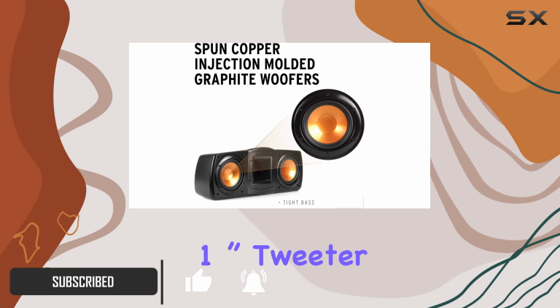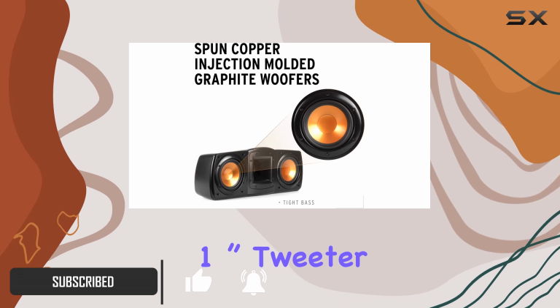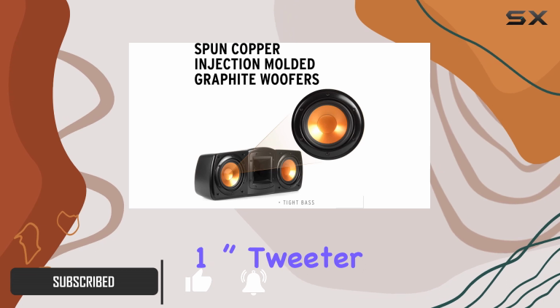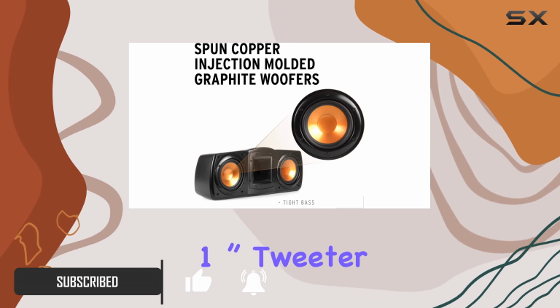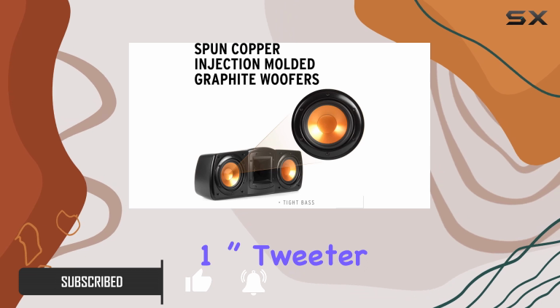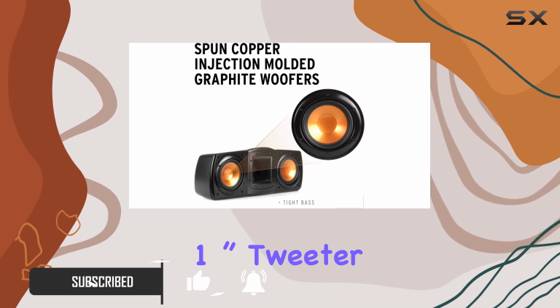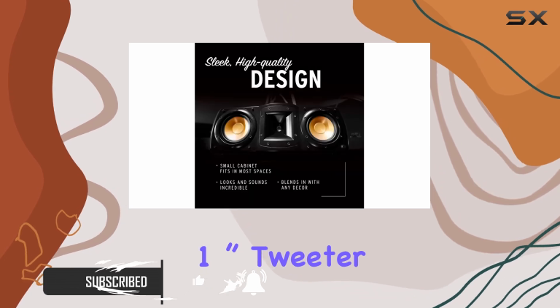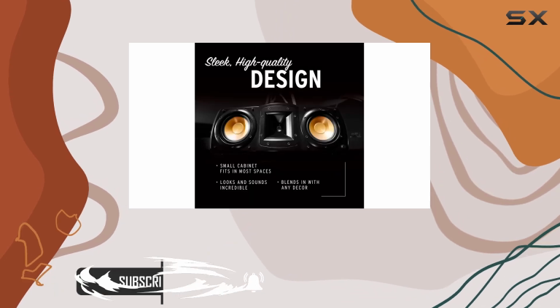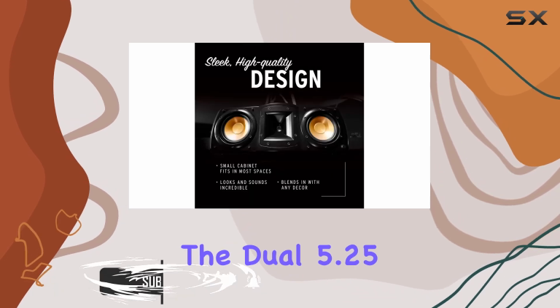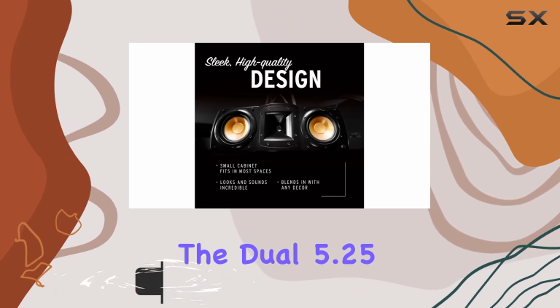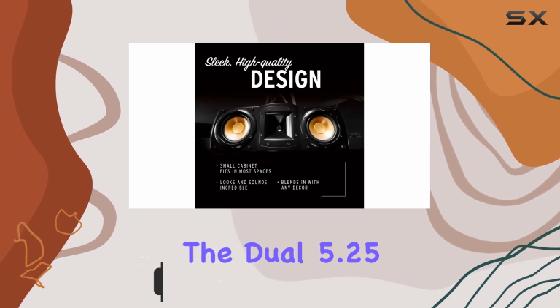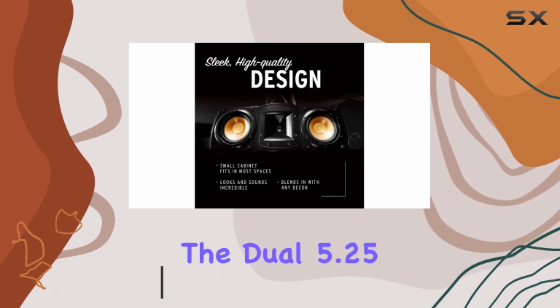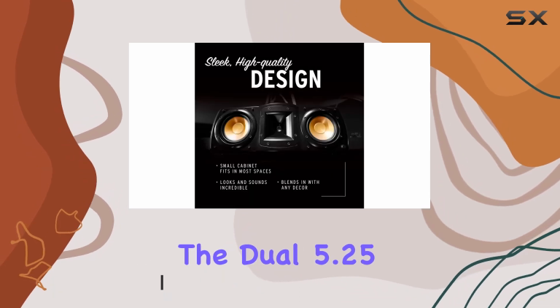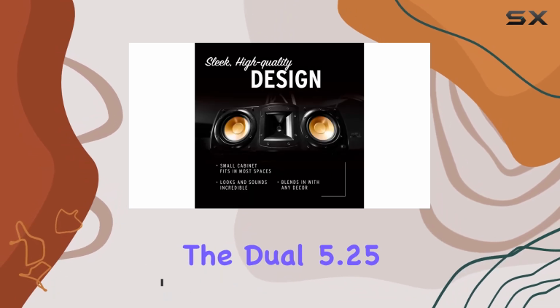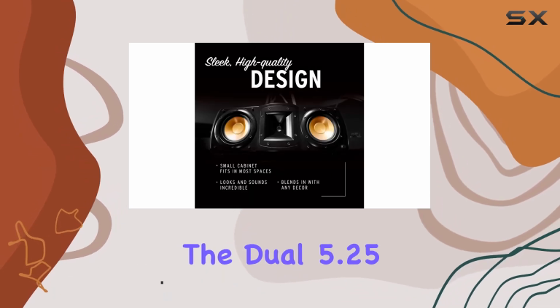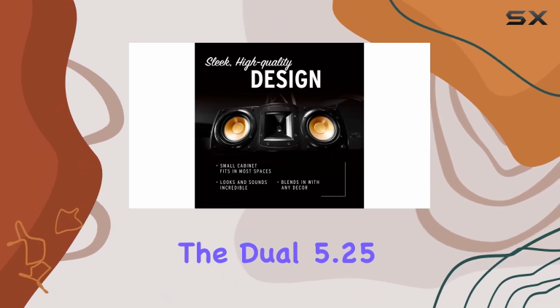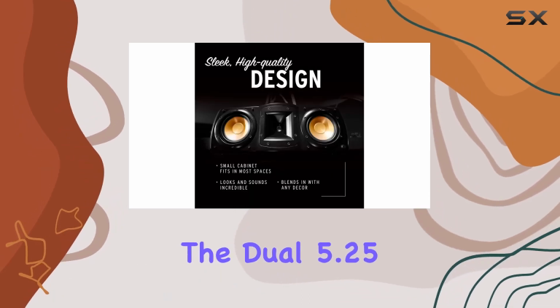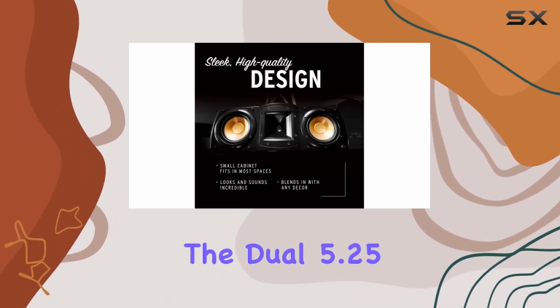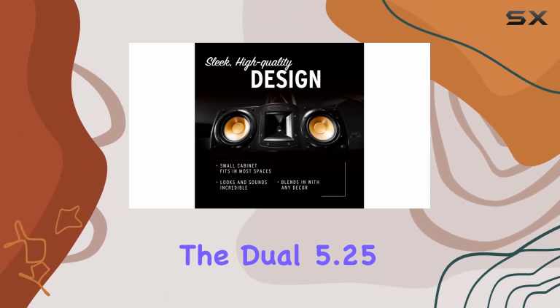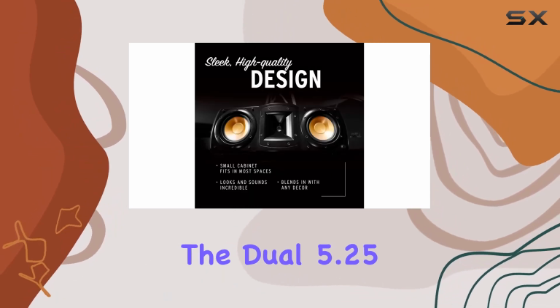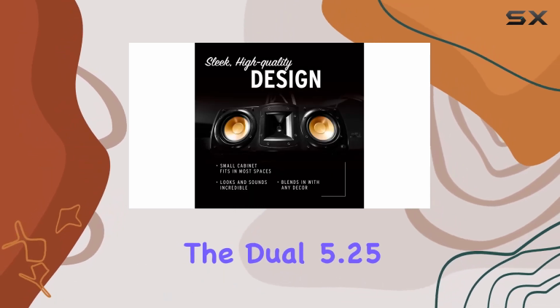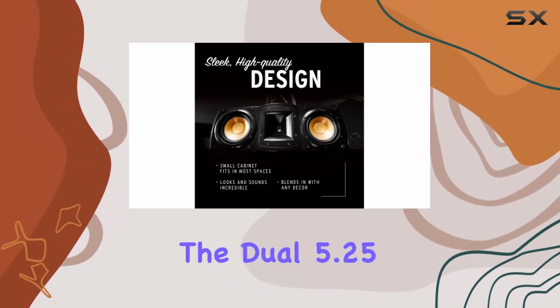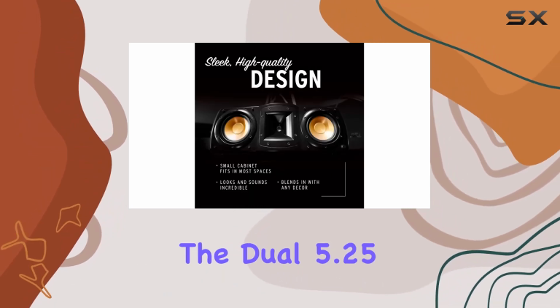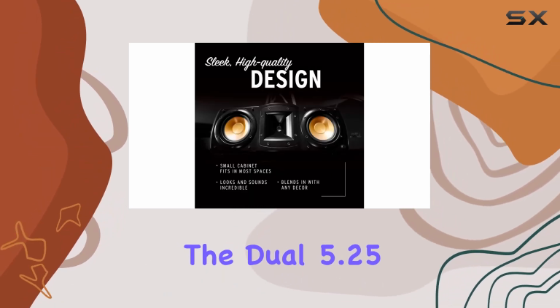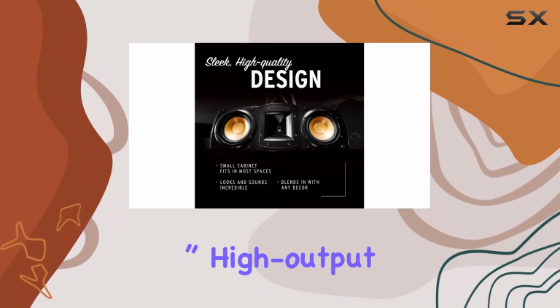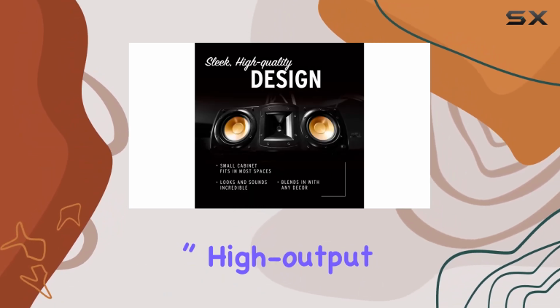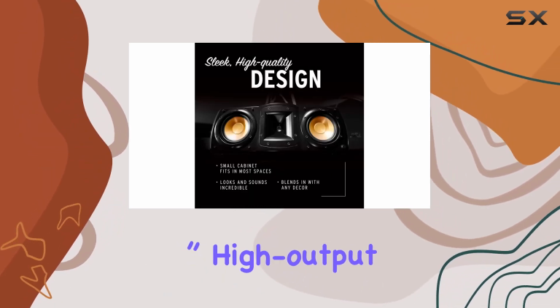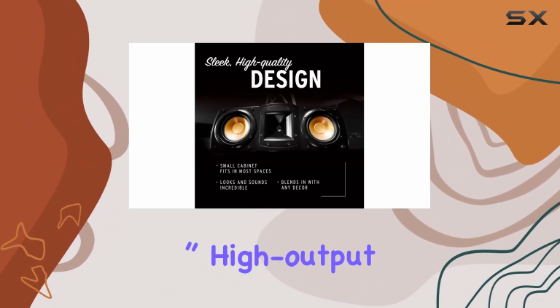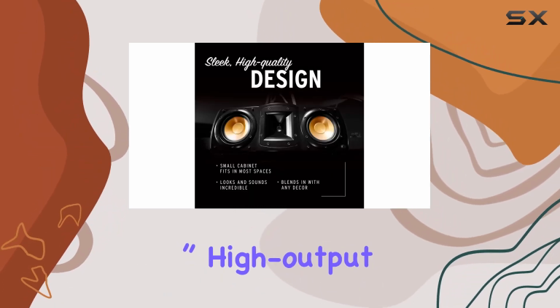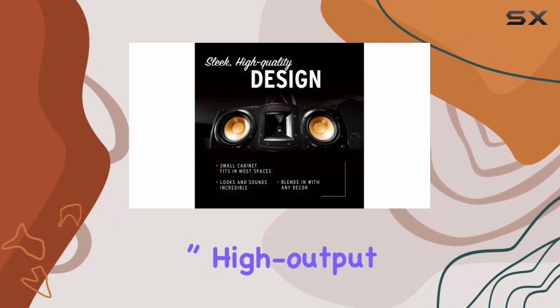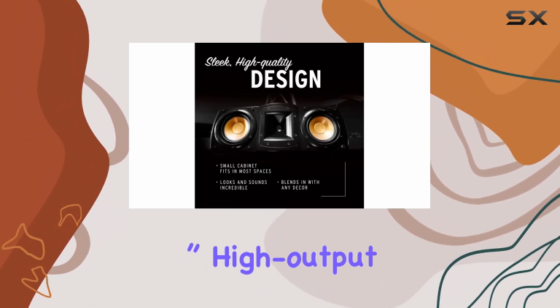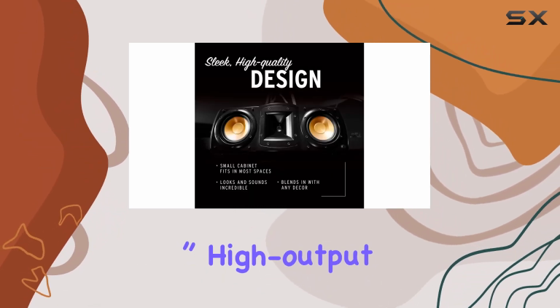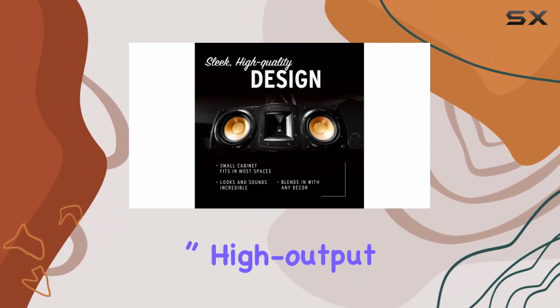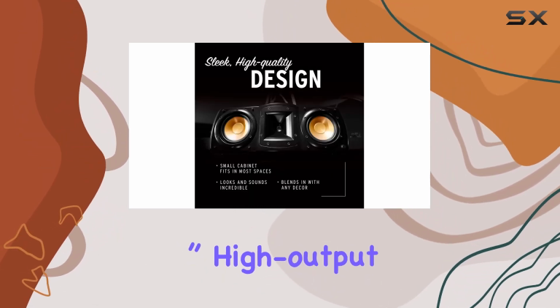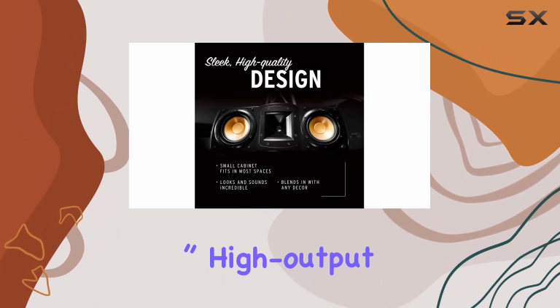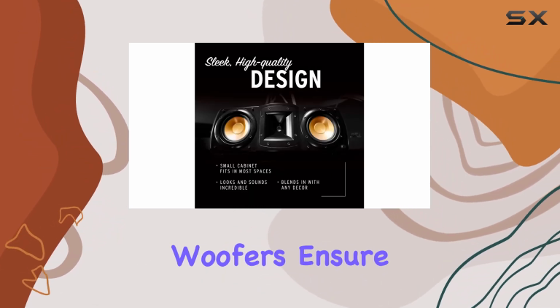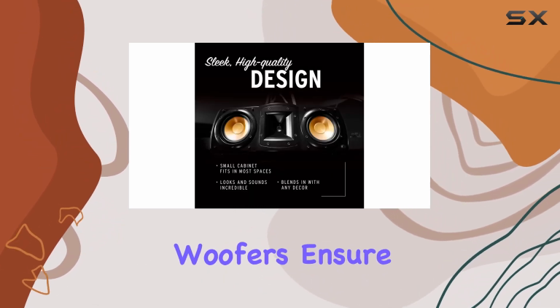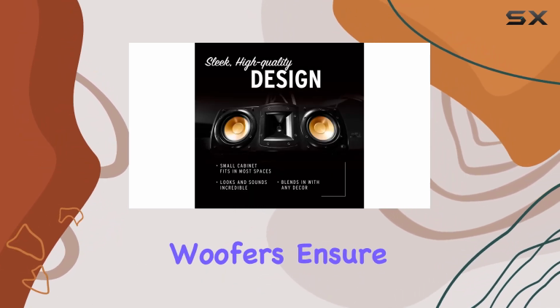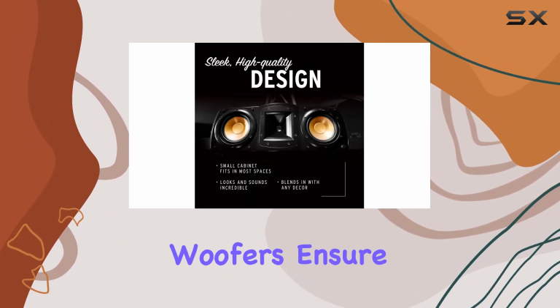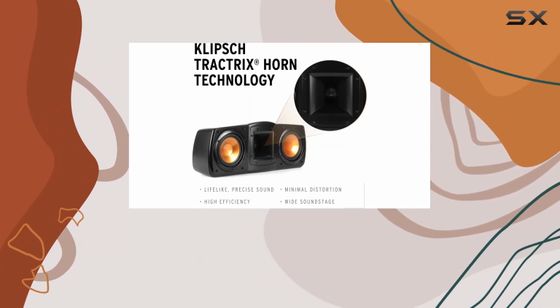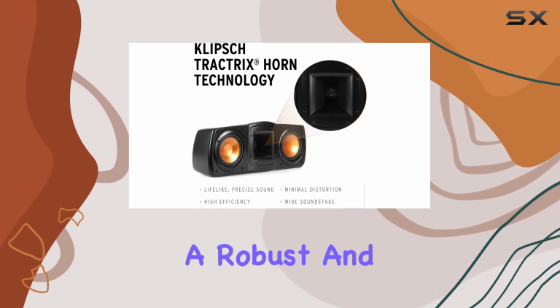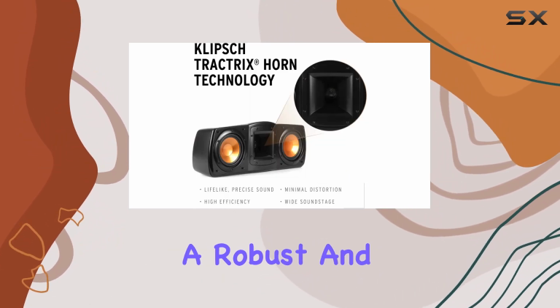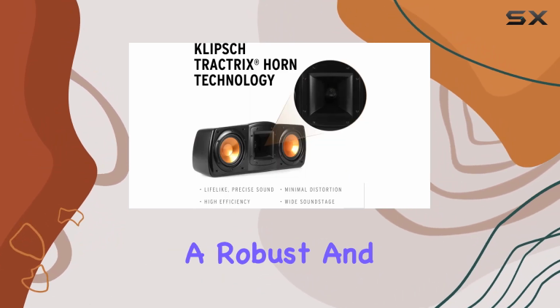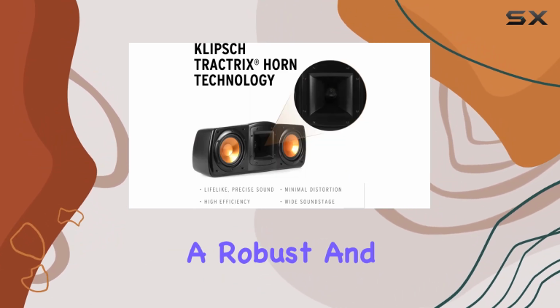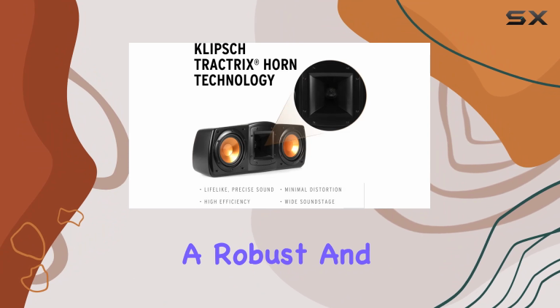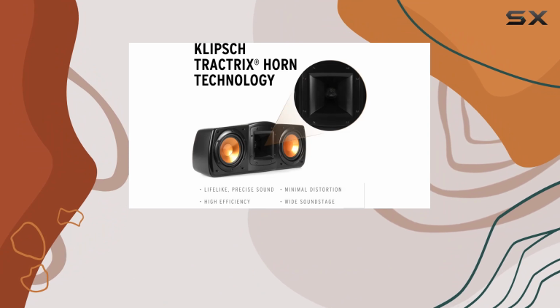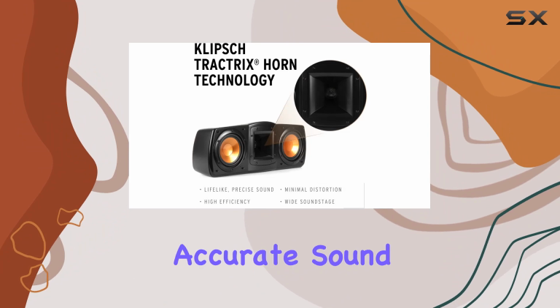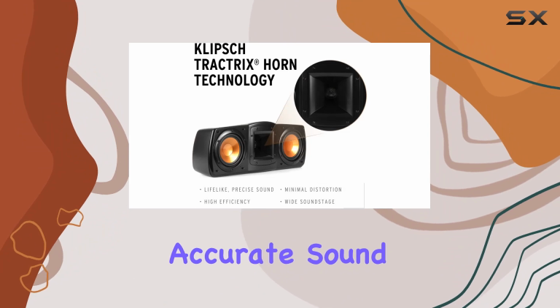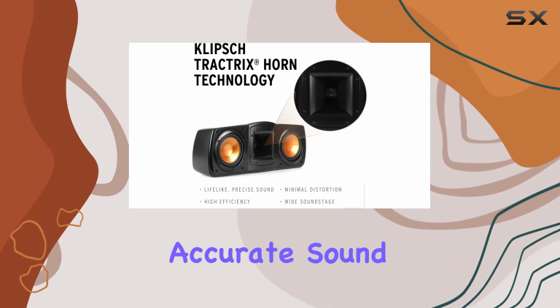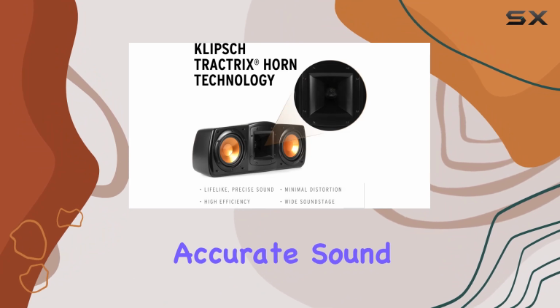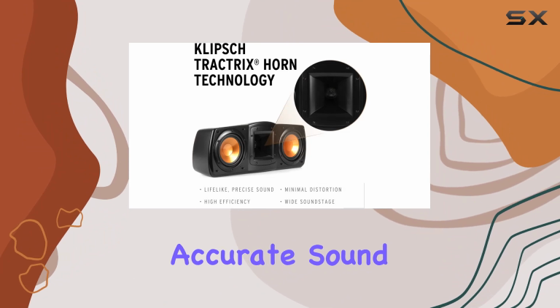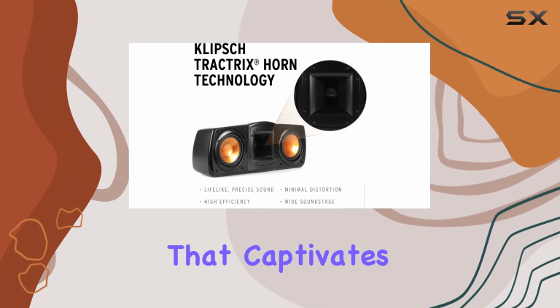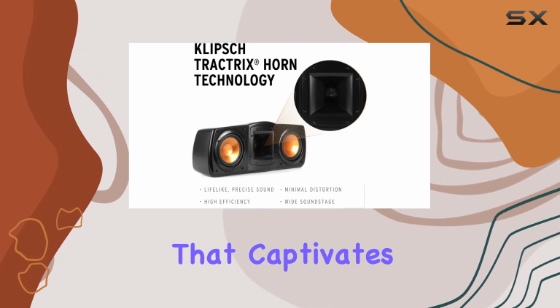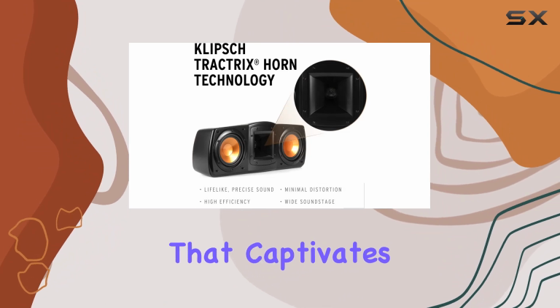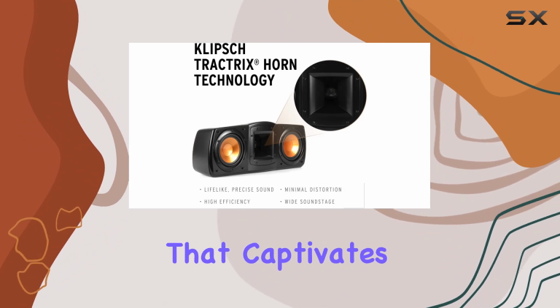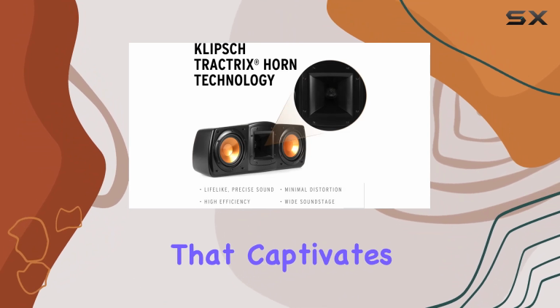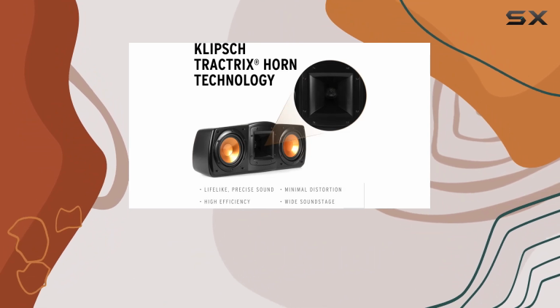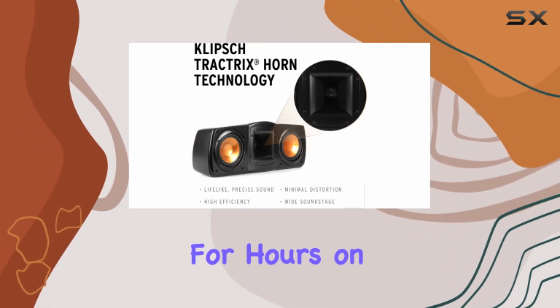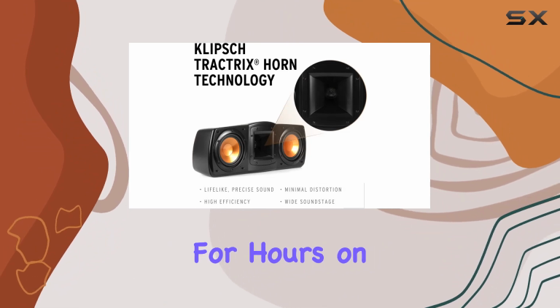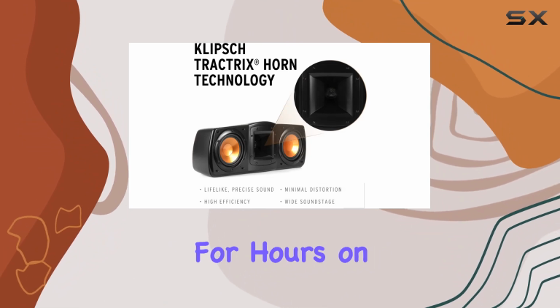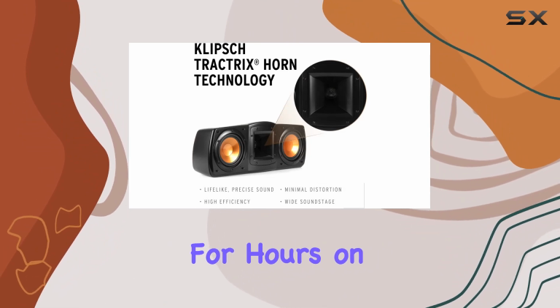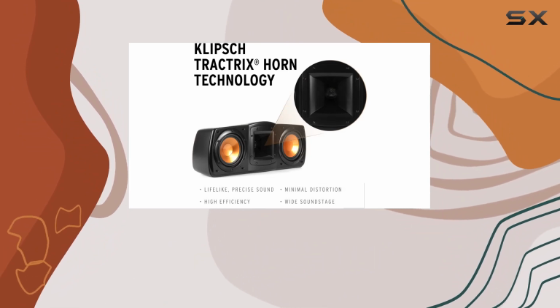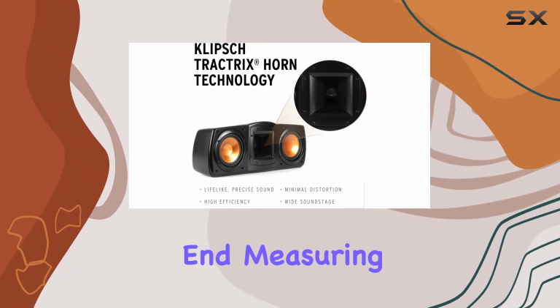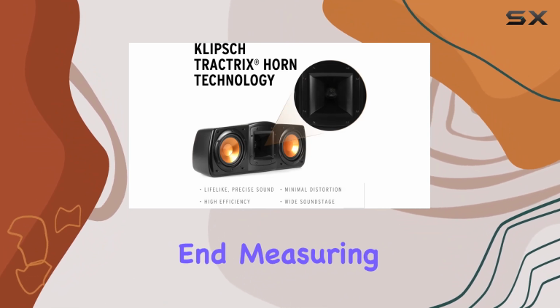The one-inch tweeter pairs with dual 5.25-inch high output woofers to ensure a robust and accurate sound that captivates for hours on end.